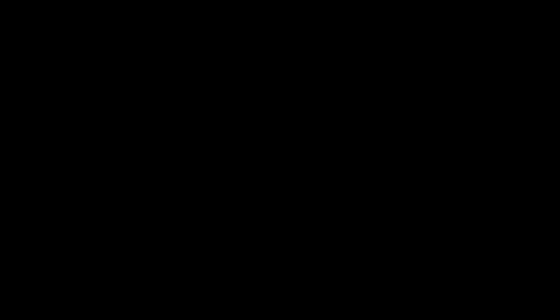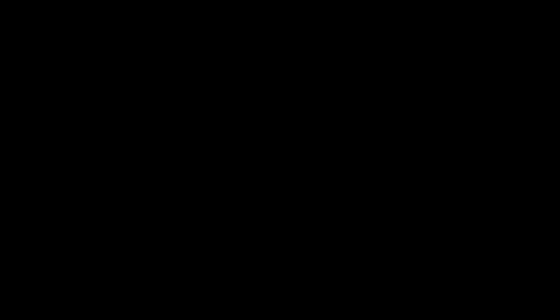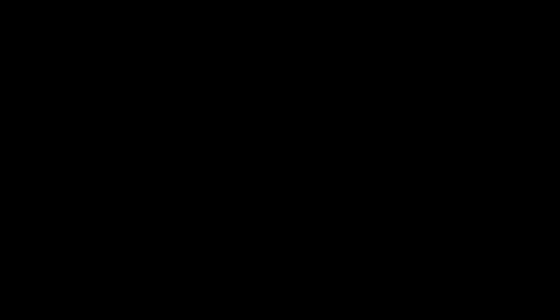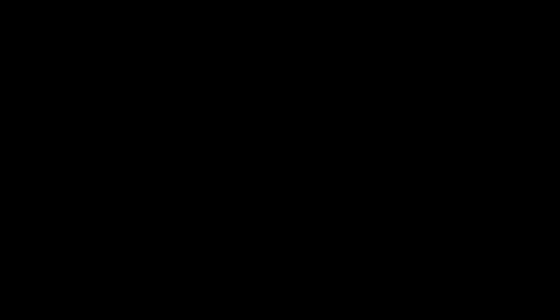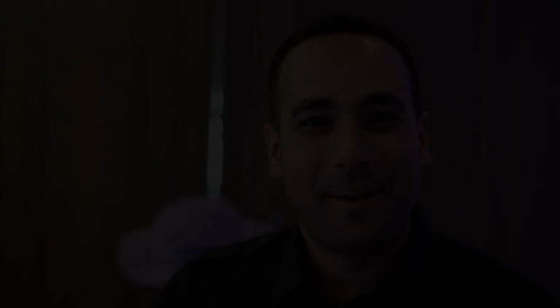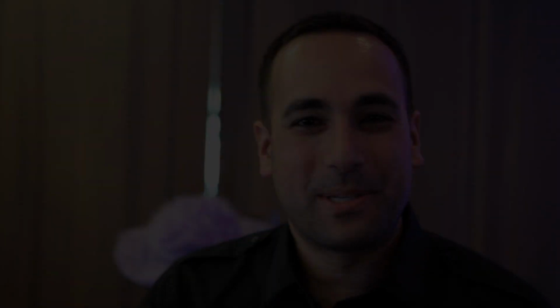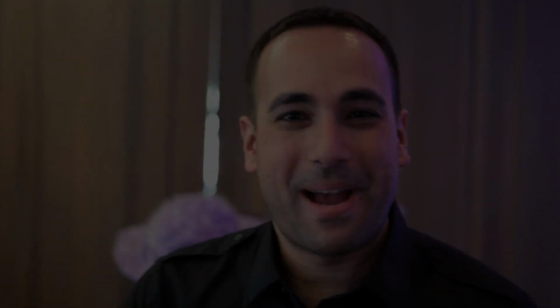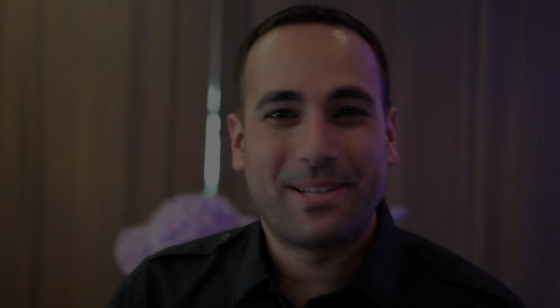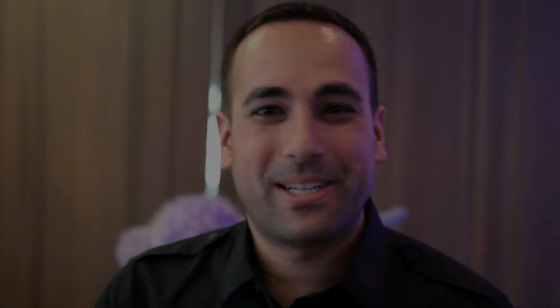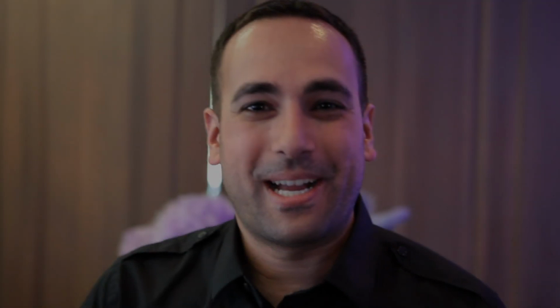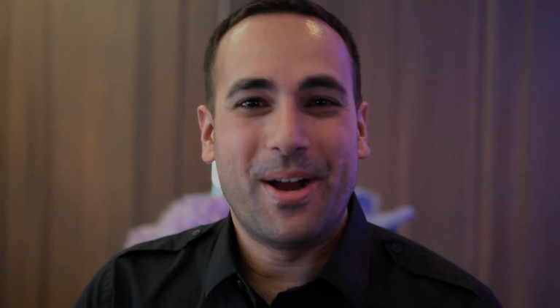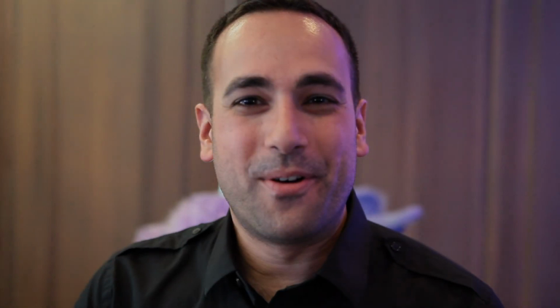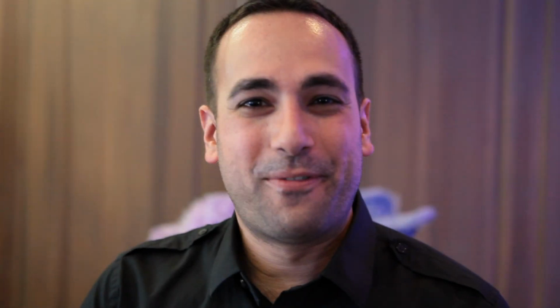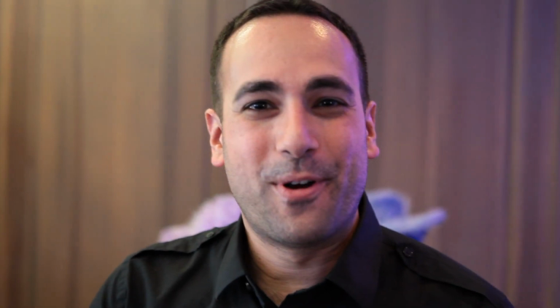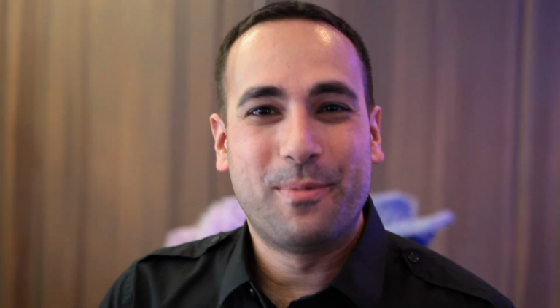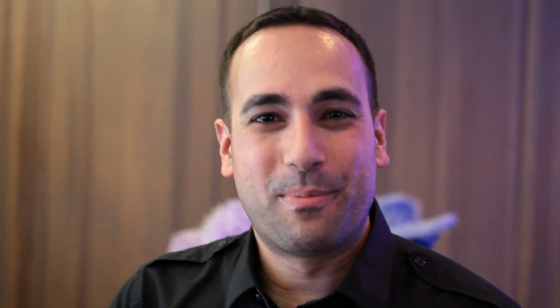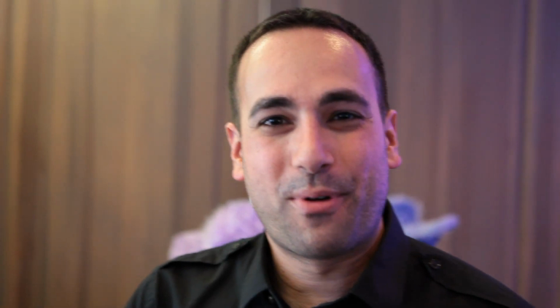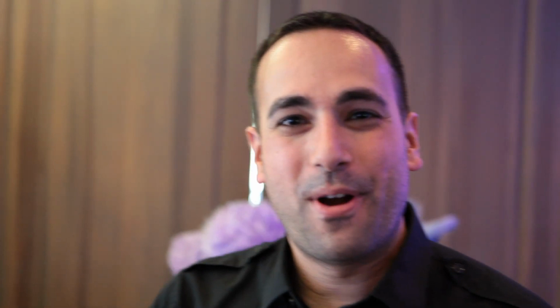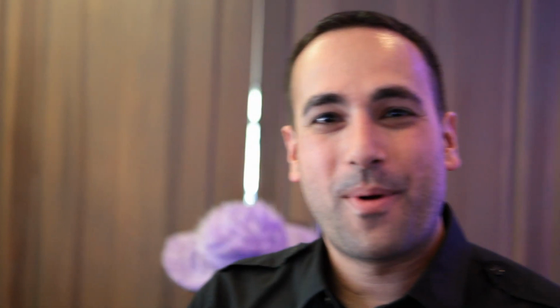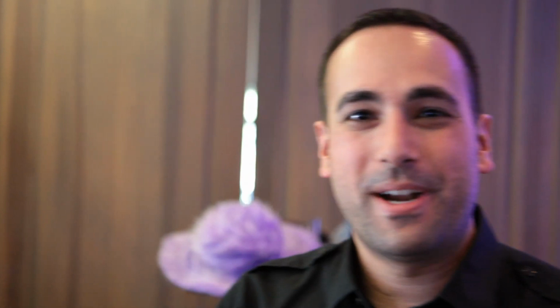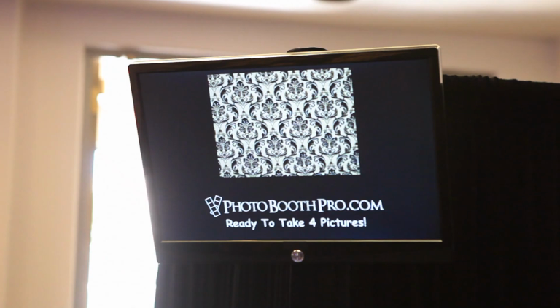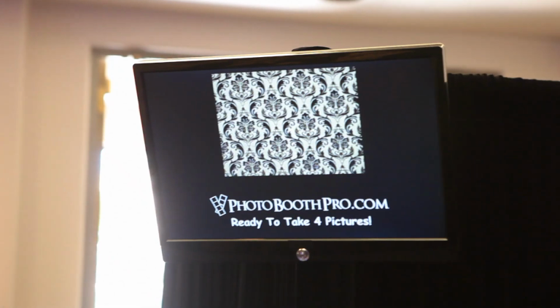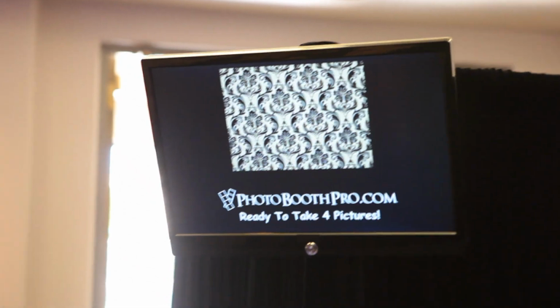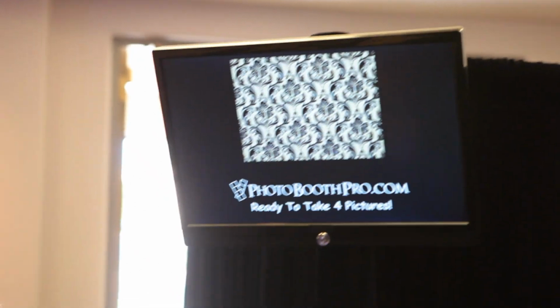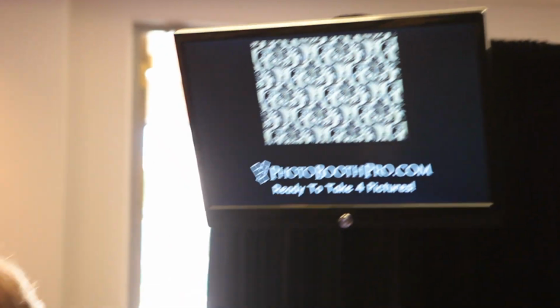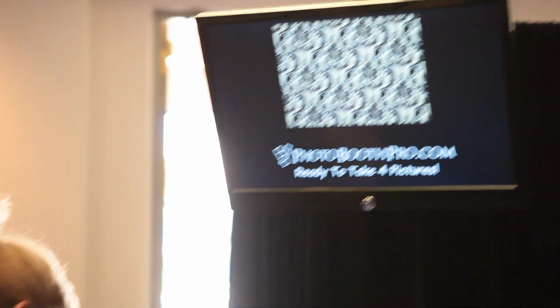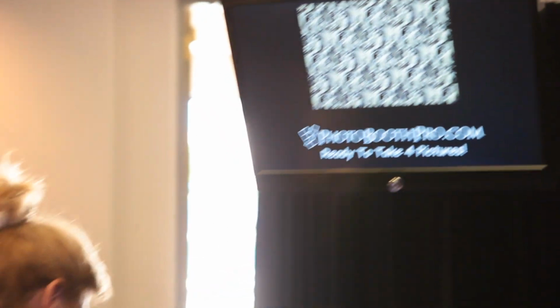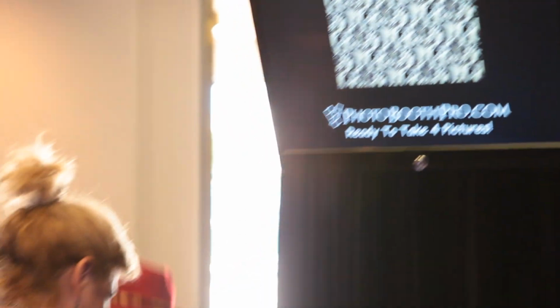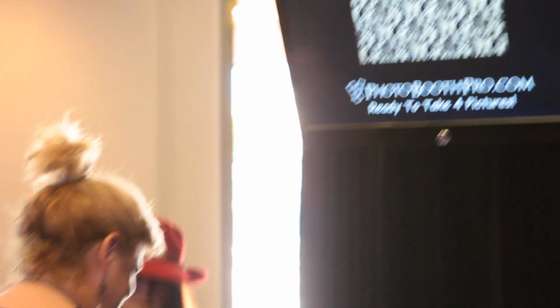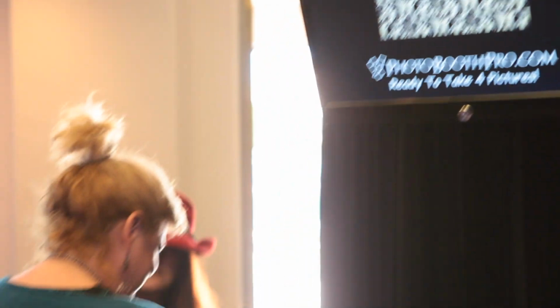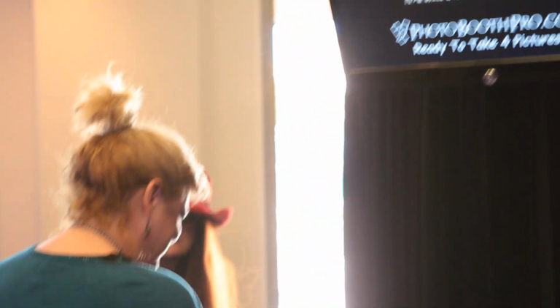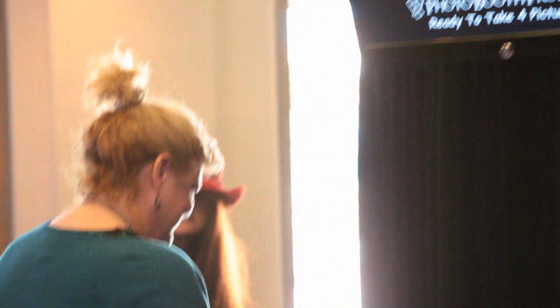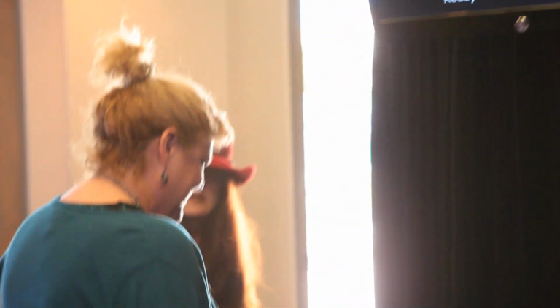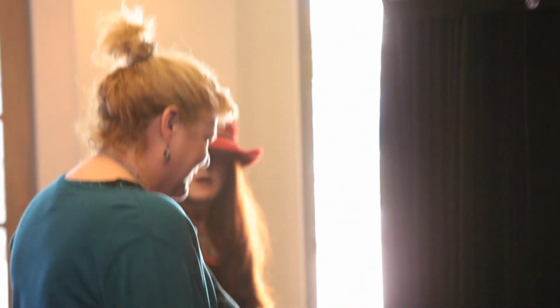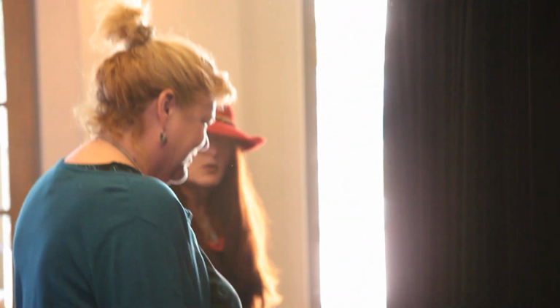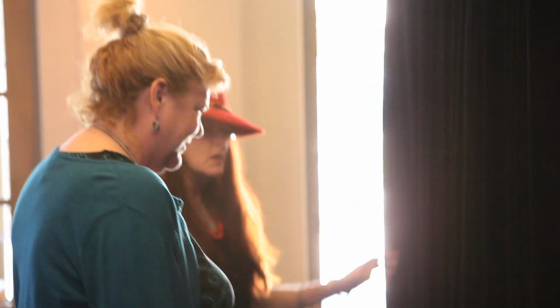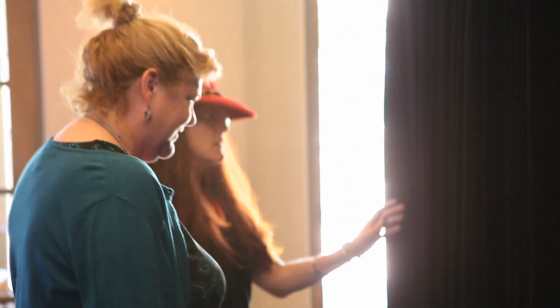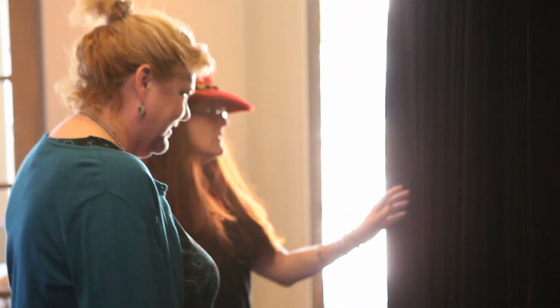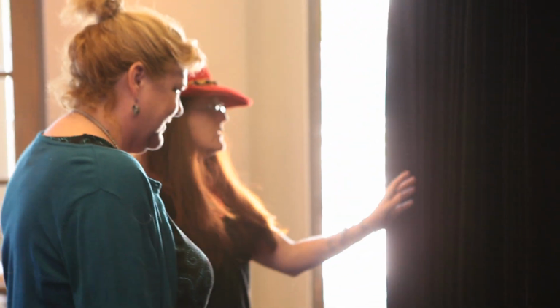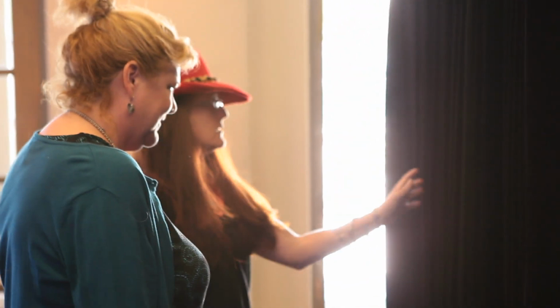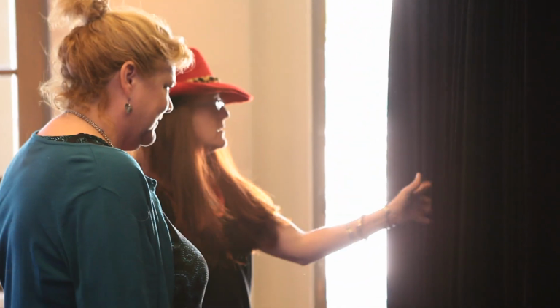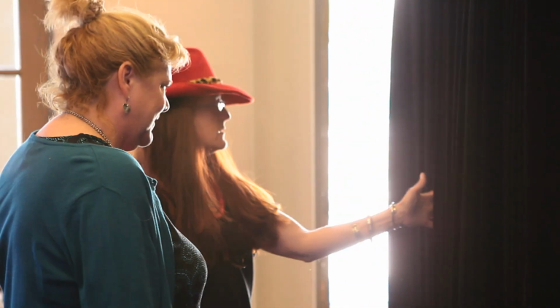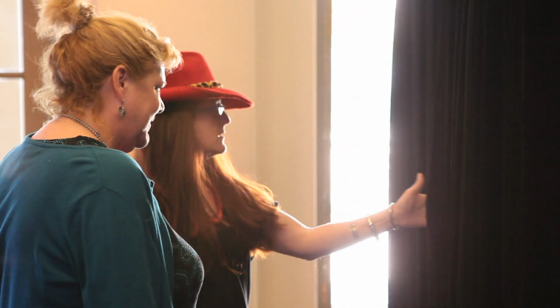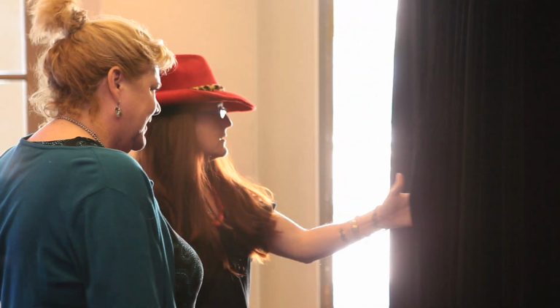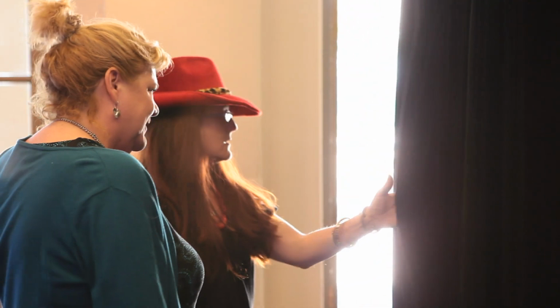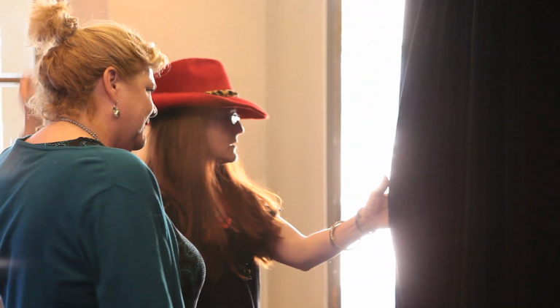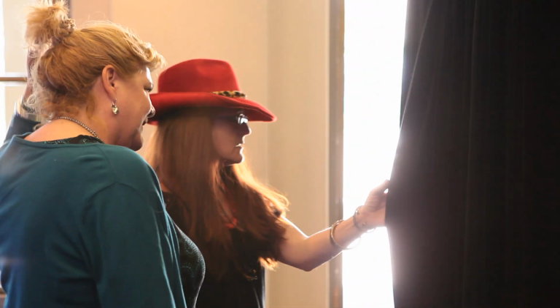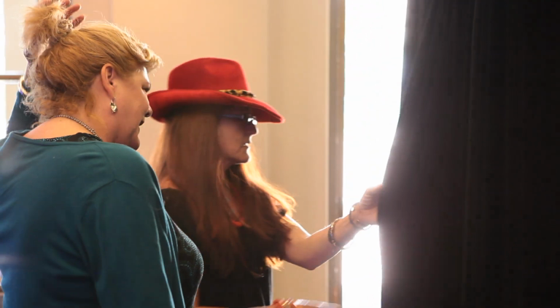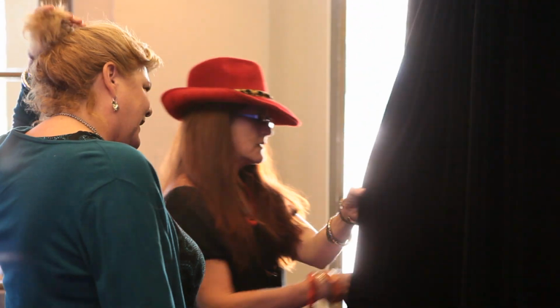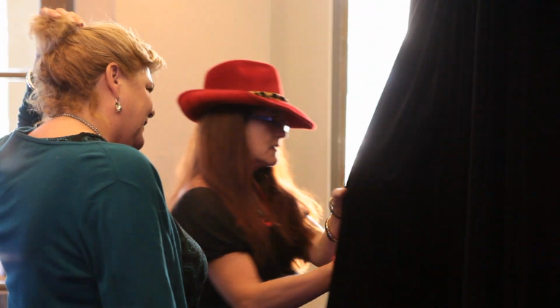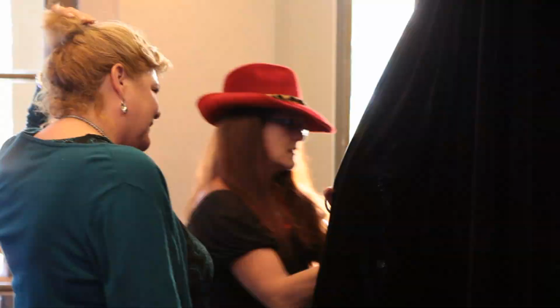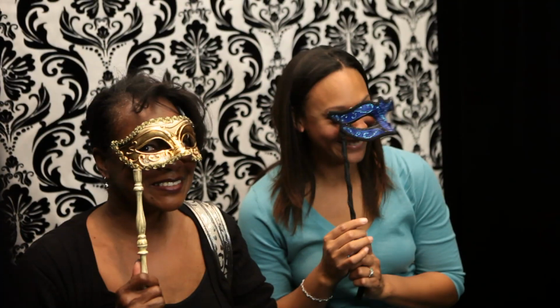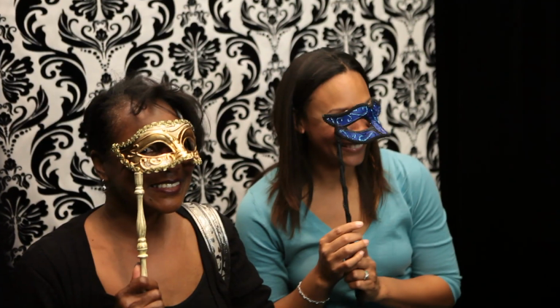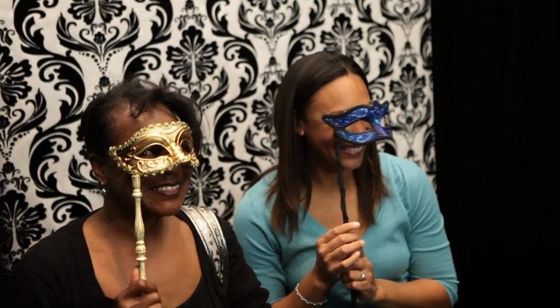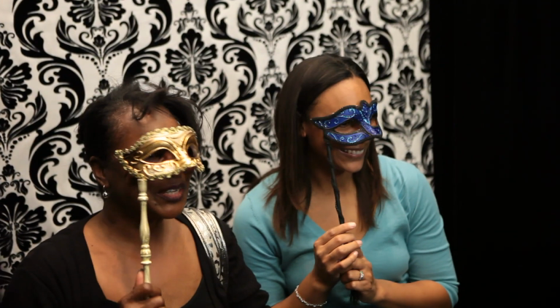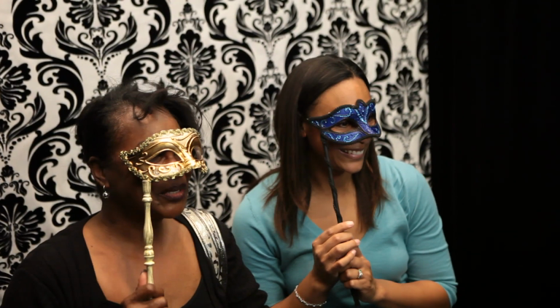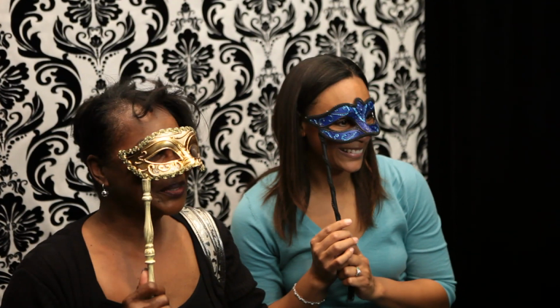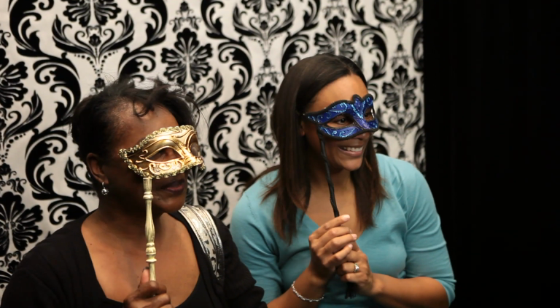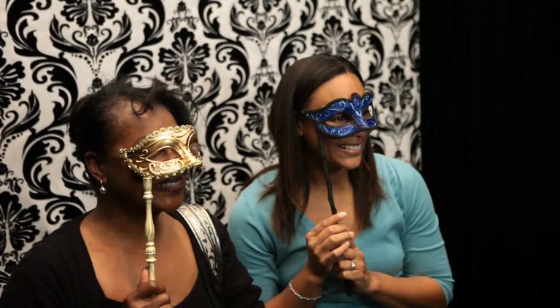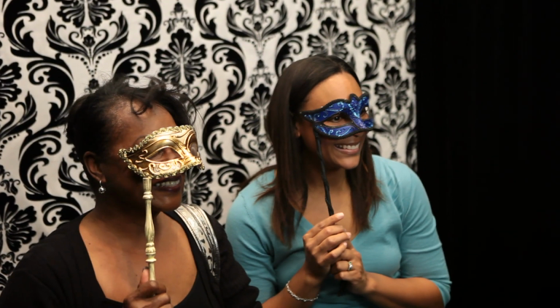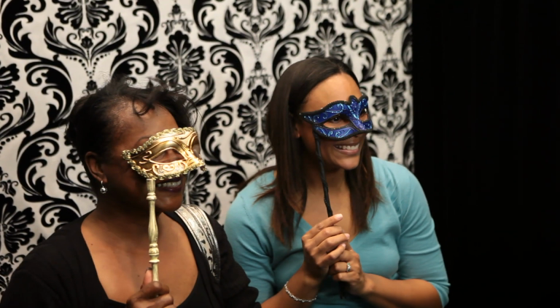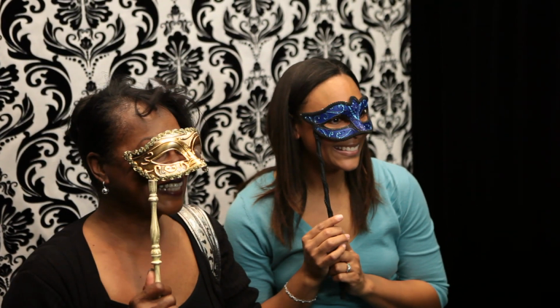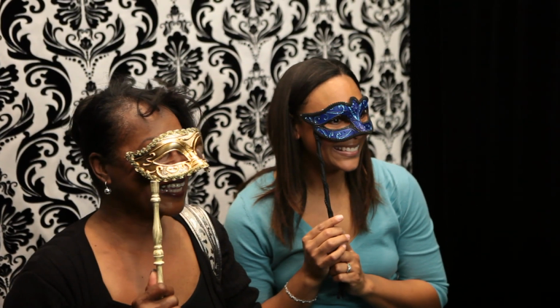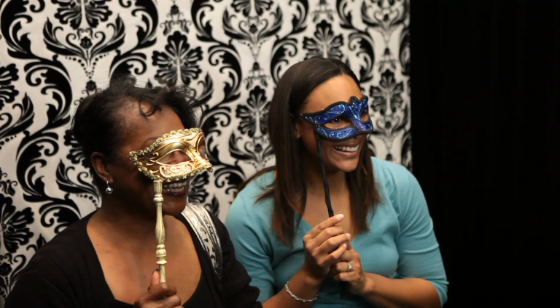My name is Patrick, I own Photo Booth Pro. I wanted to give you guys a quick tour of our setup so you know what is going to be showing up at your great event.